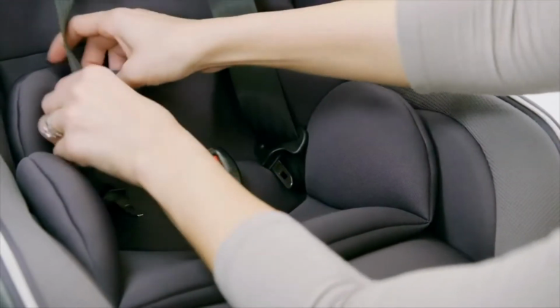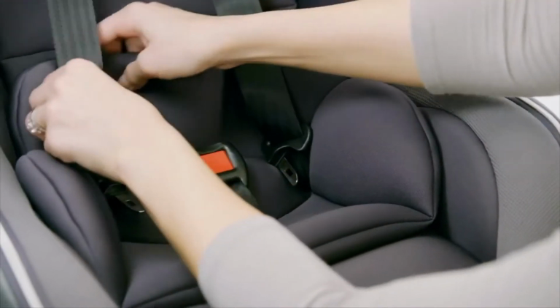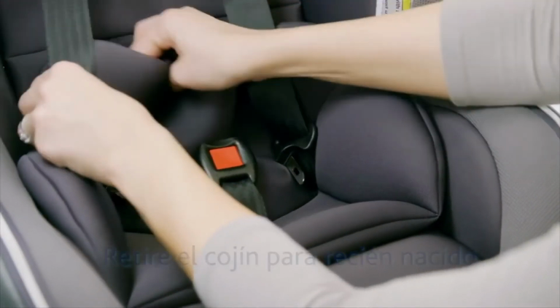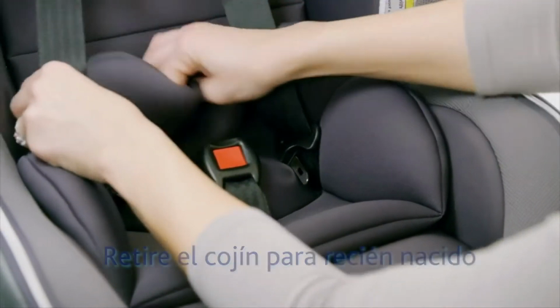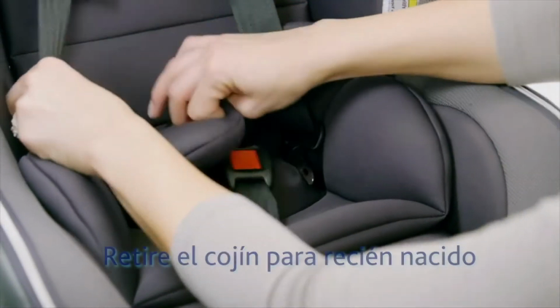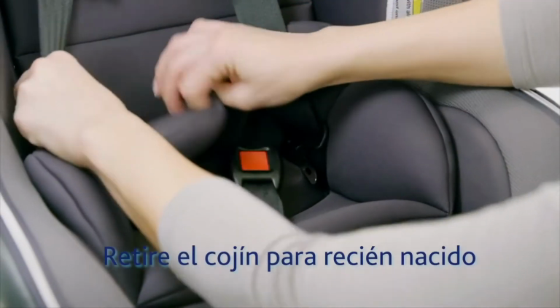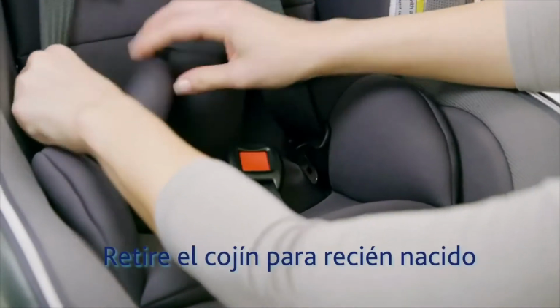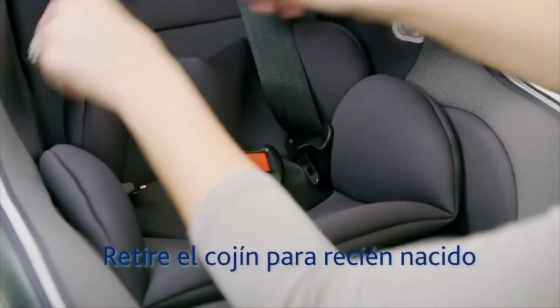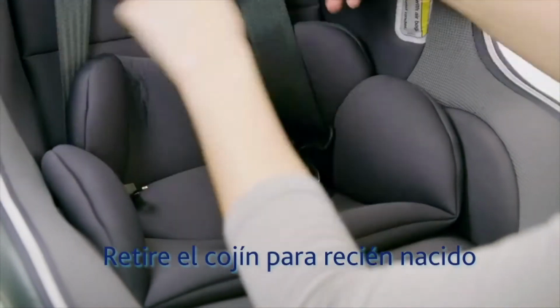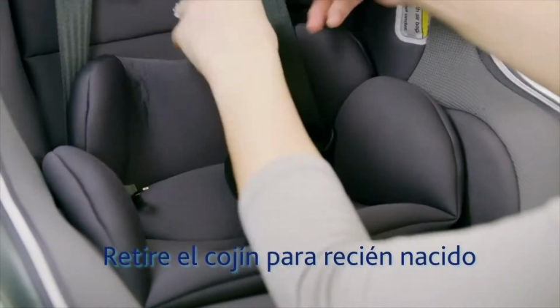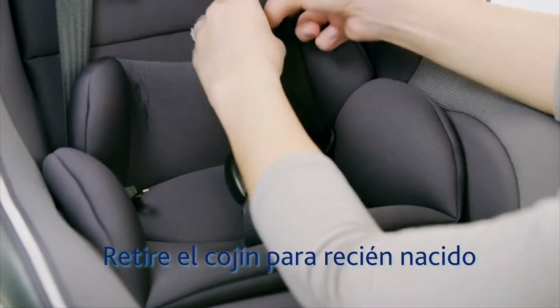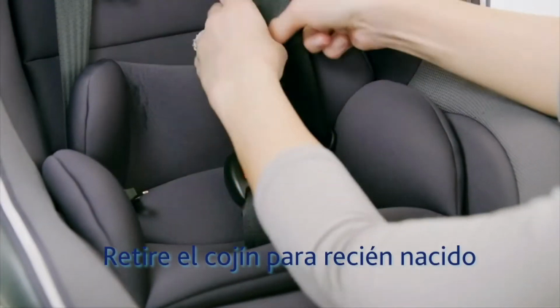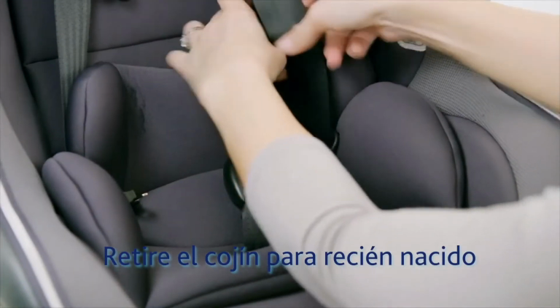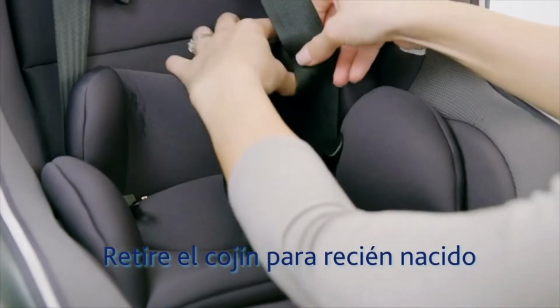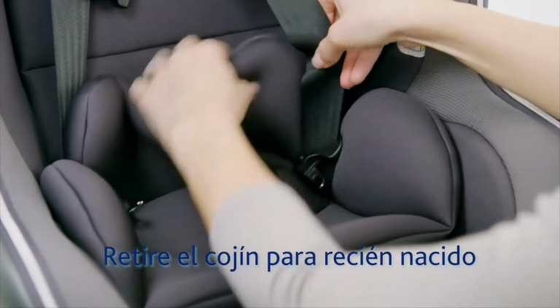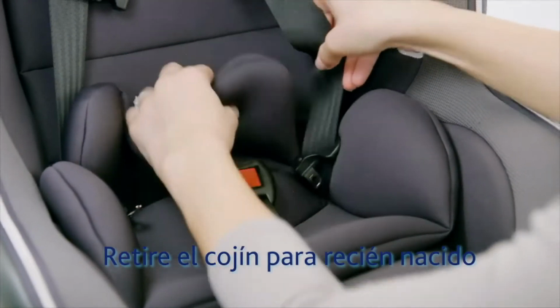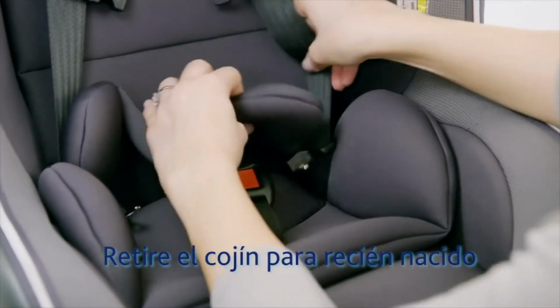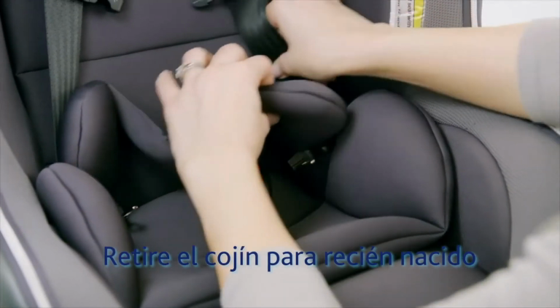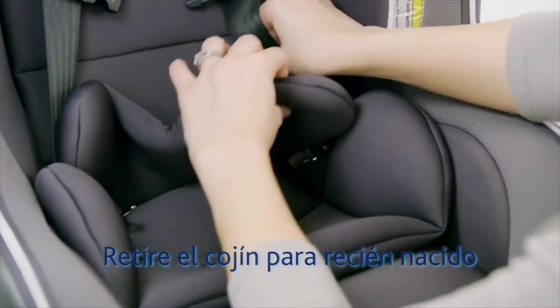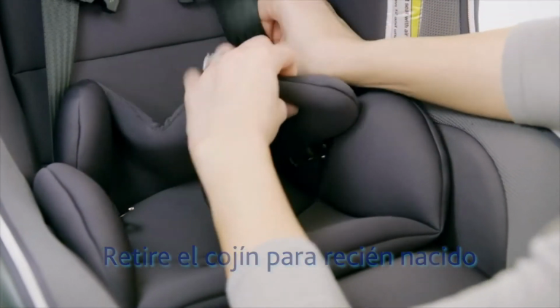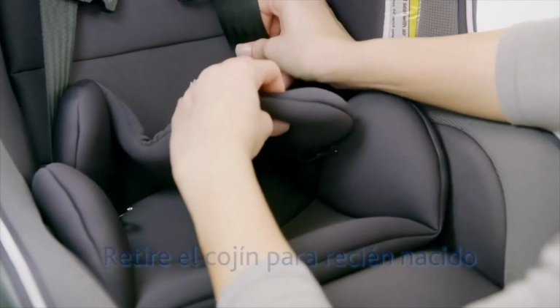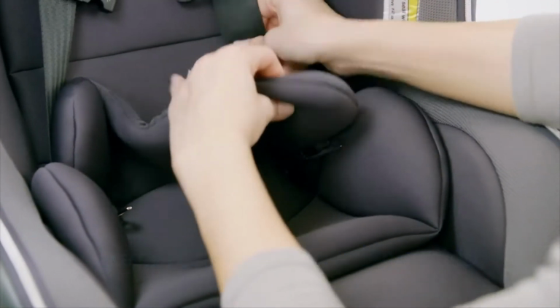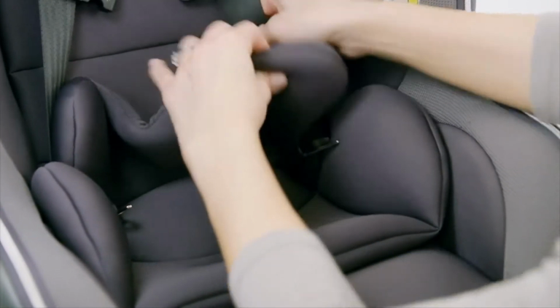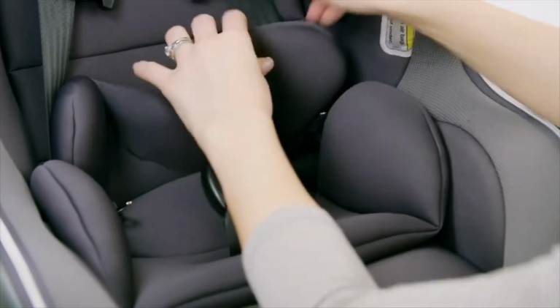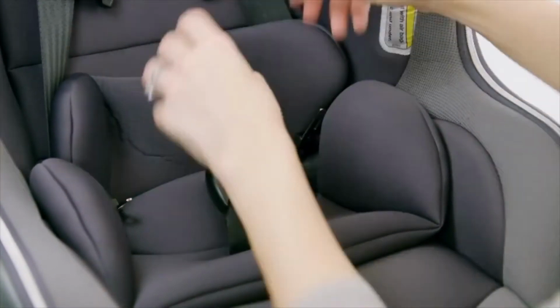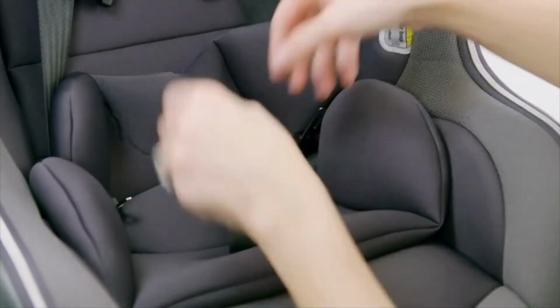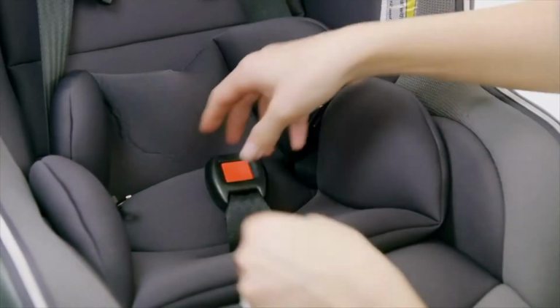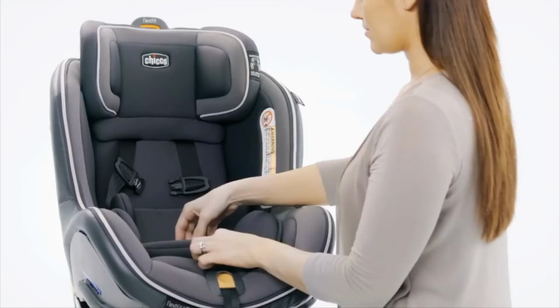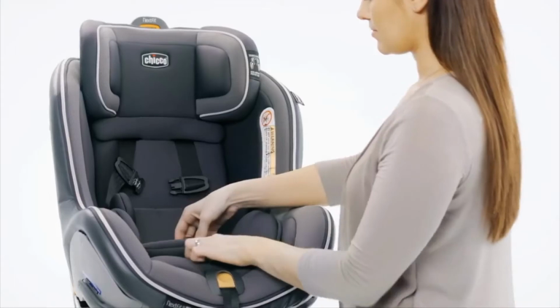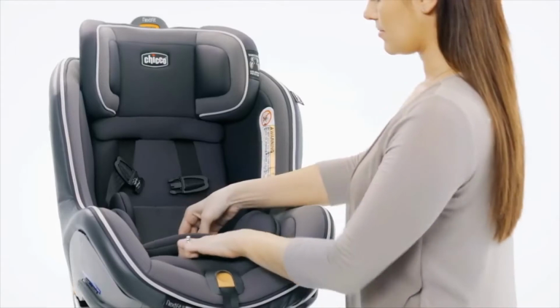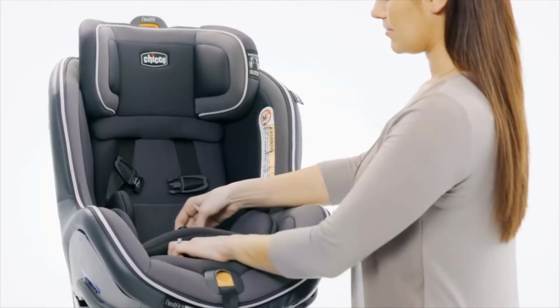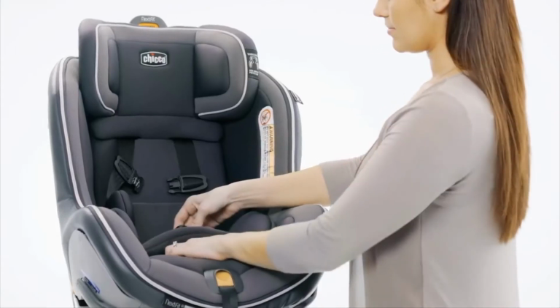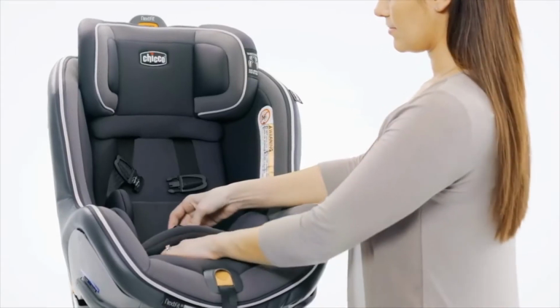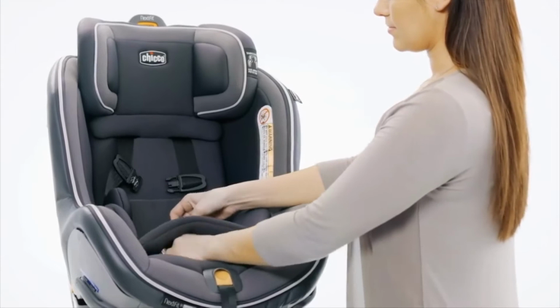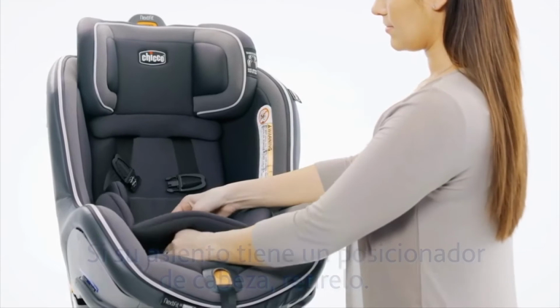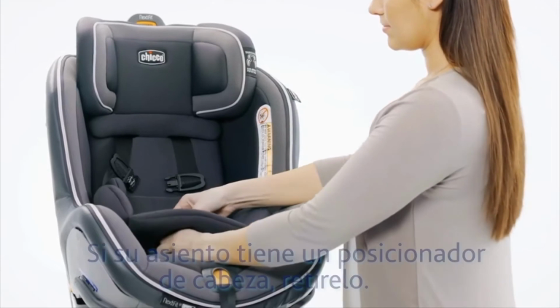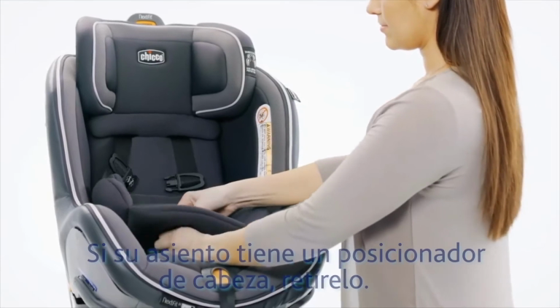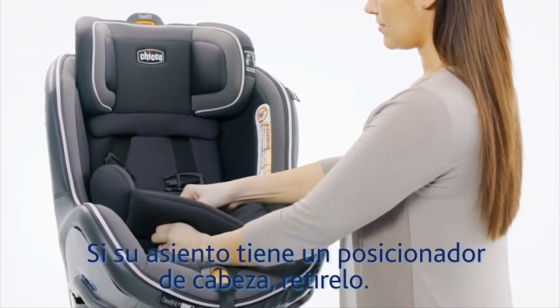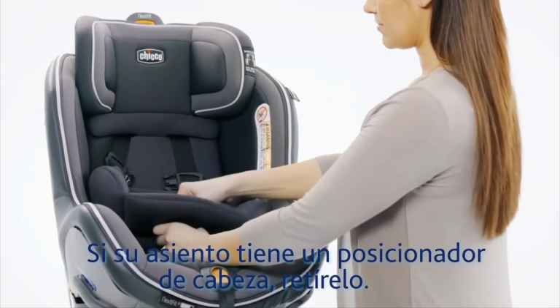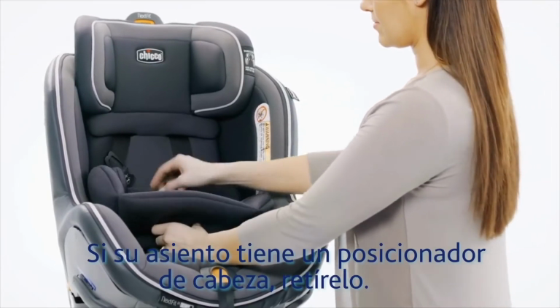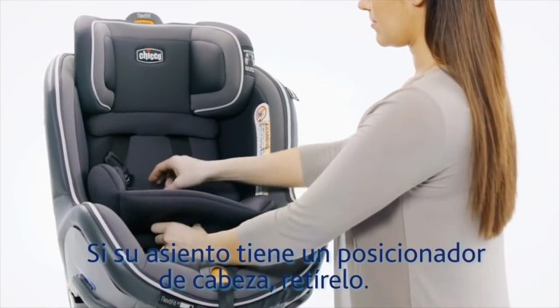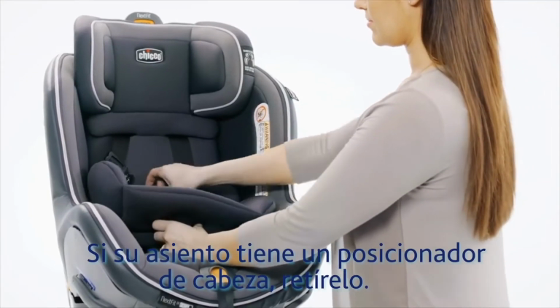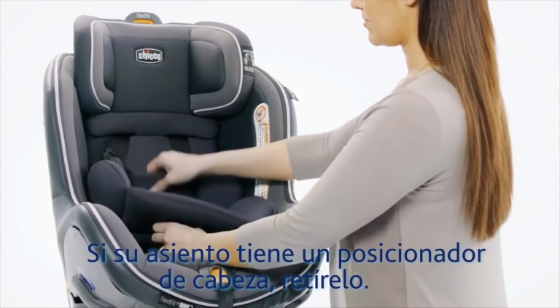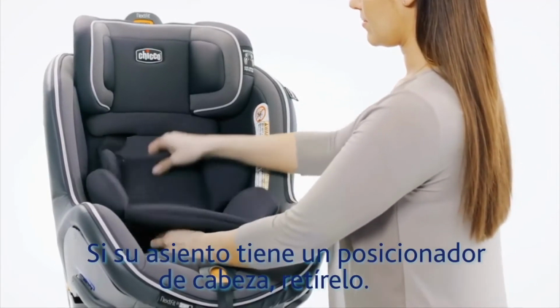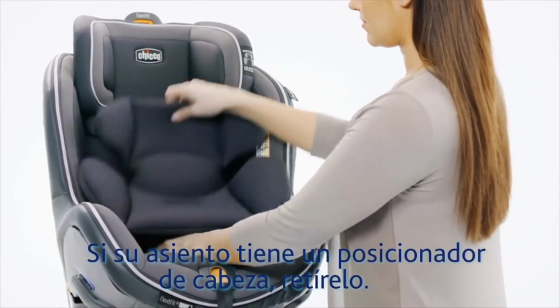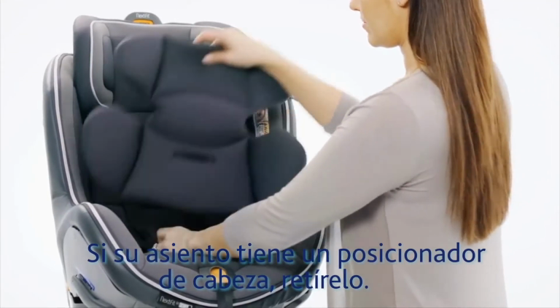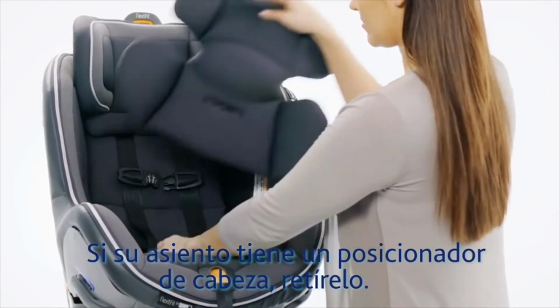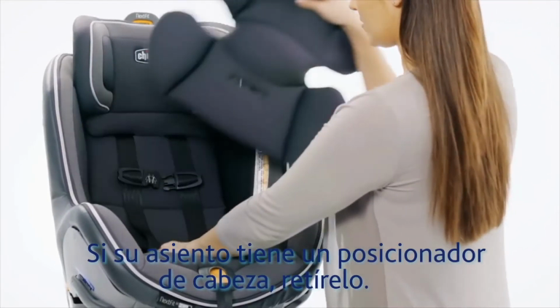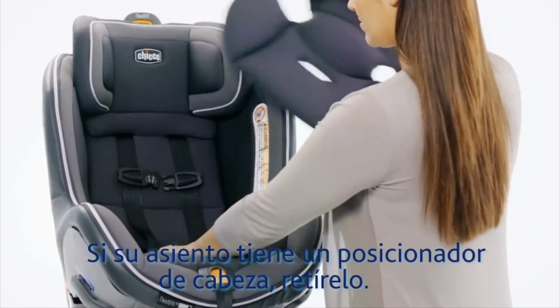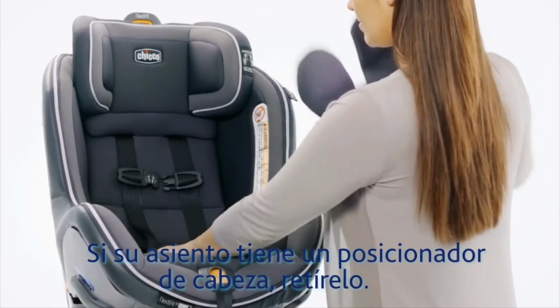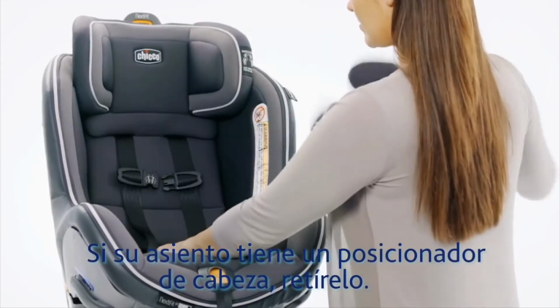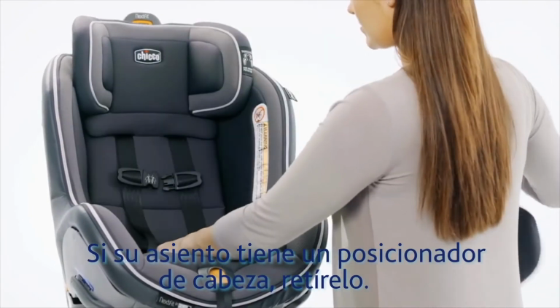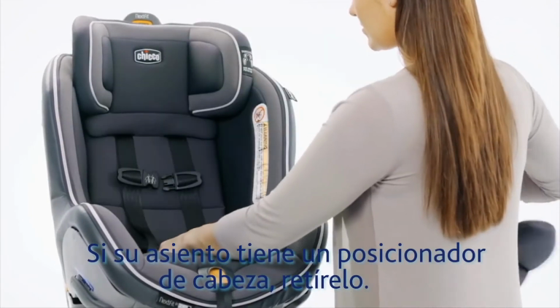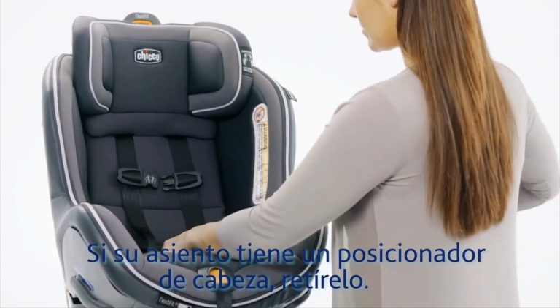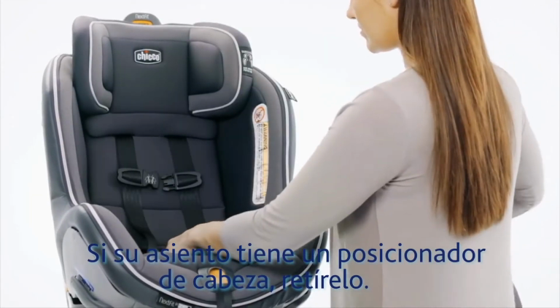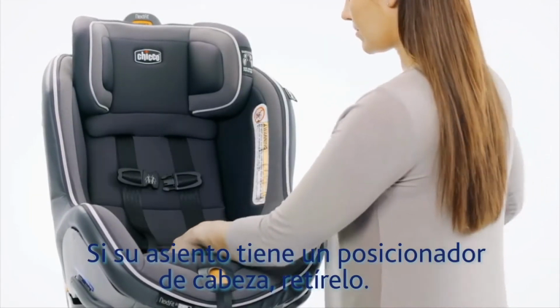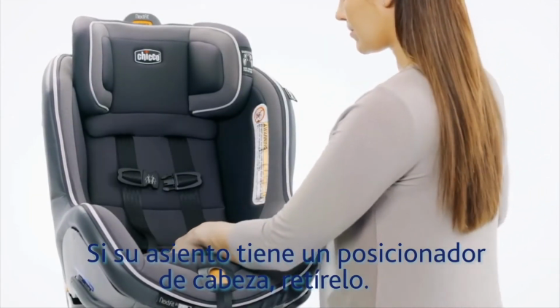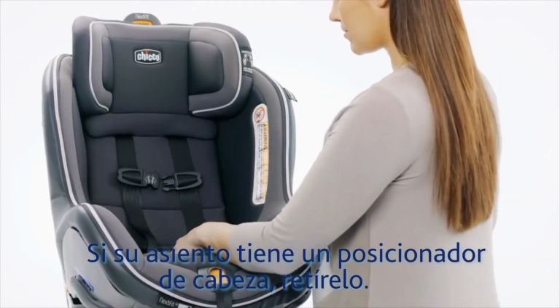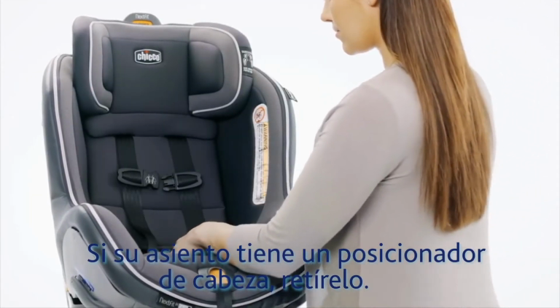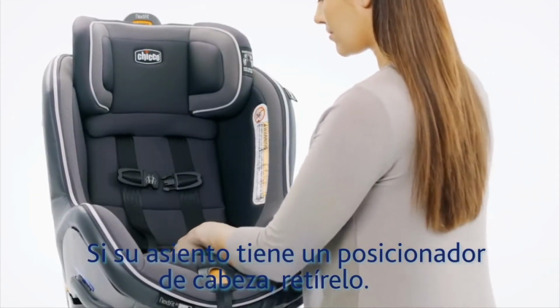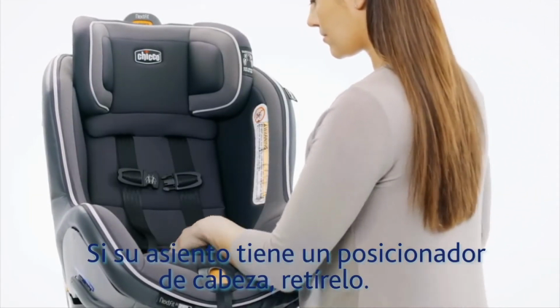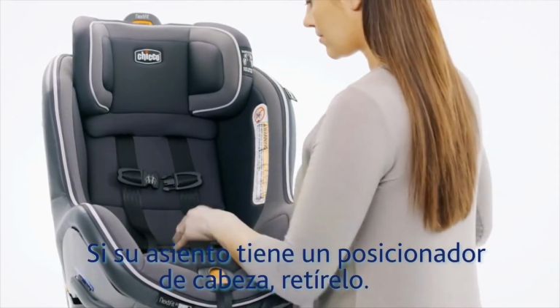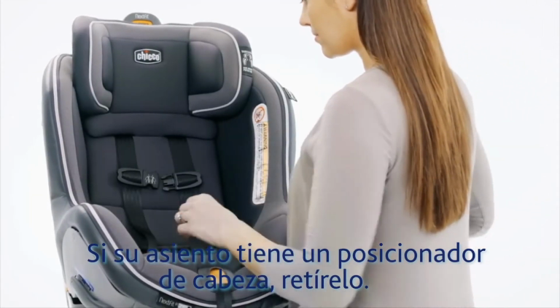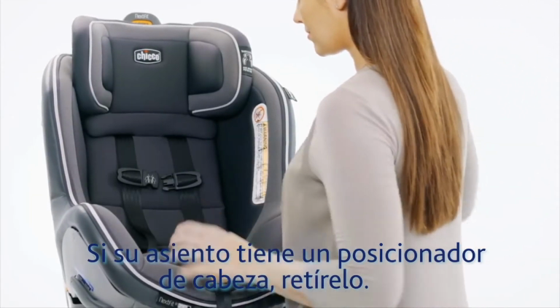Remove the newborn body positioner. If your Nextfit Zip has the head positioner, remove that as well.